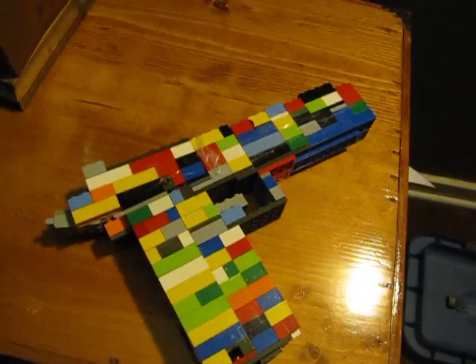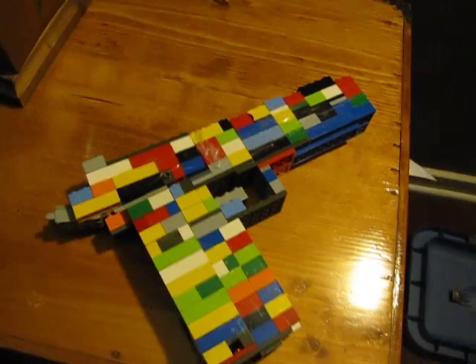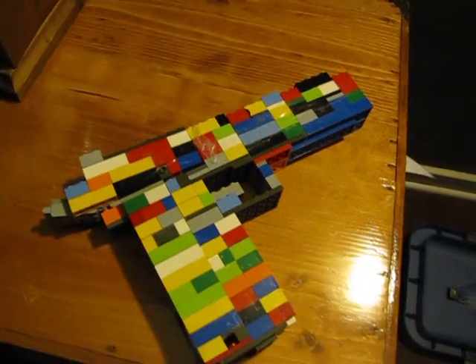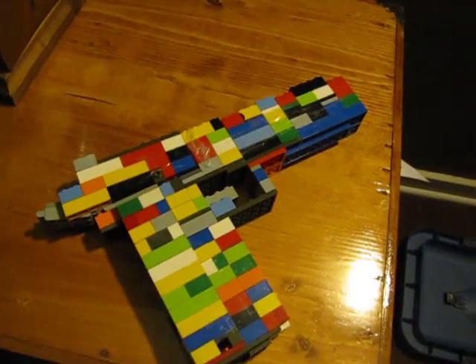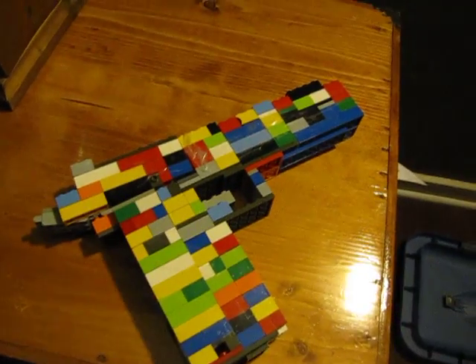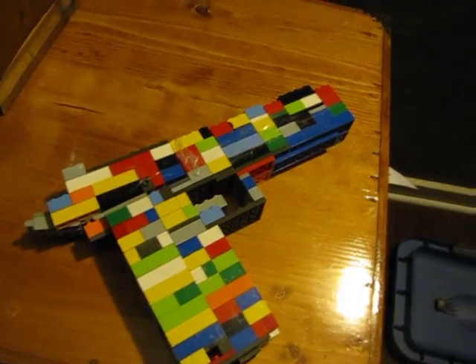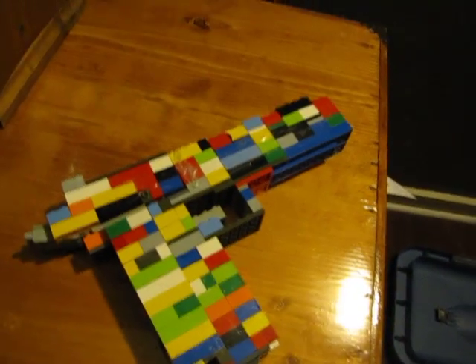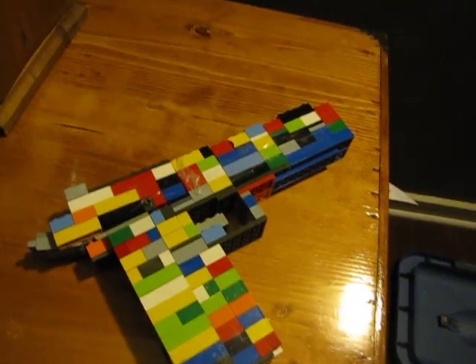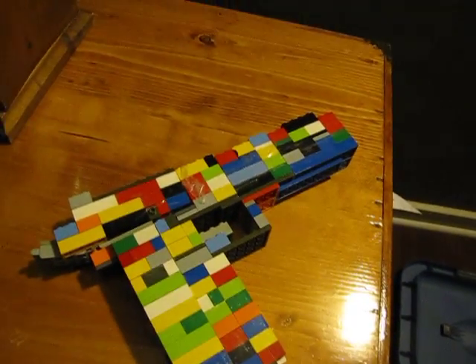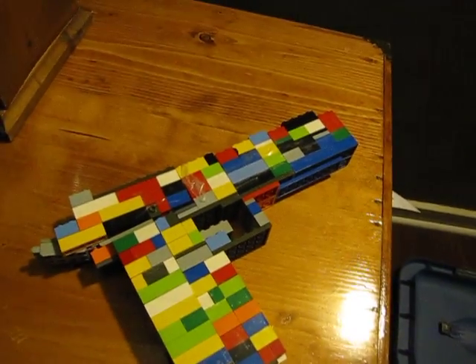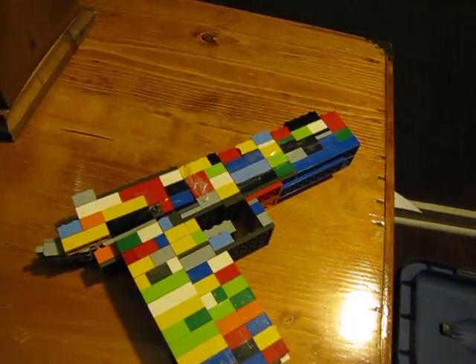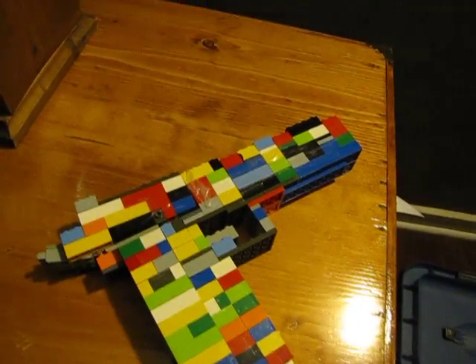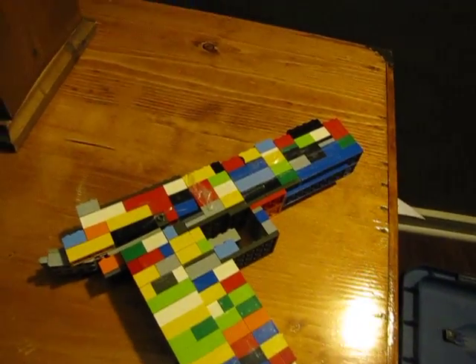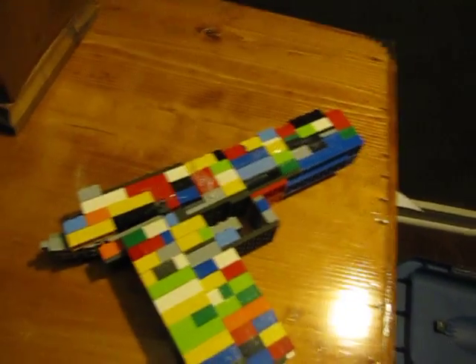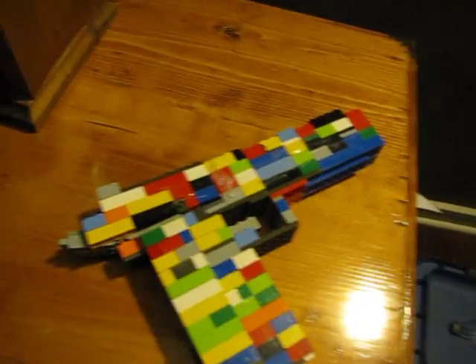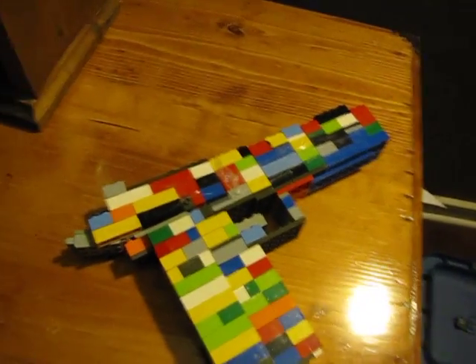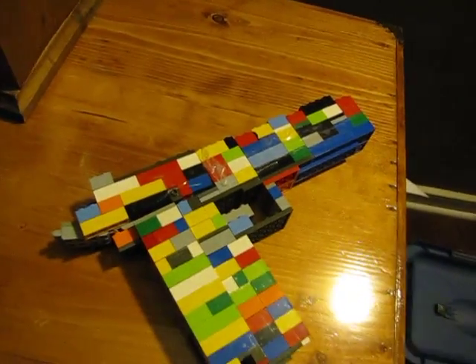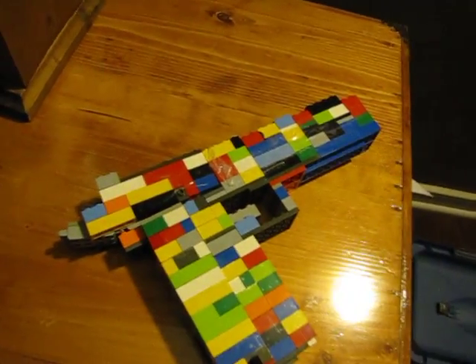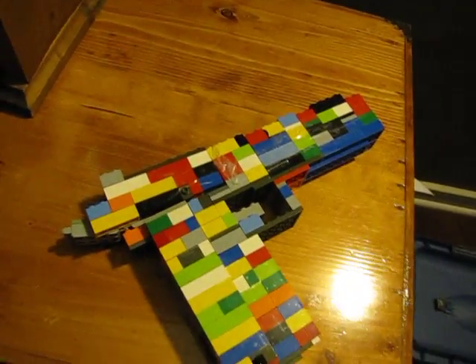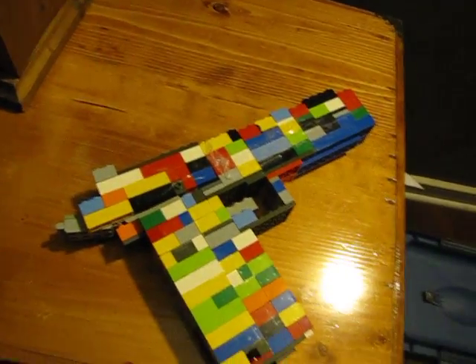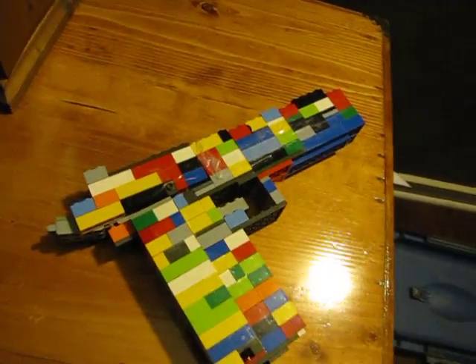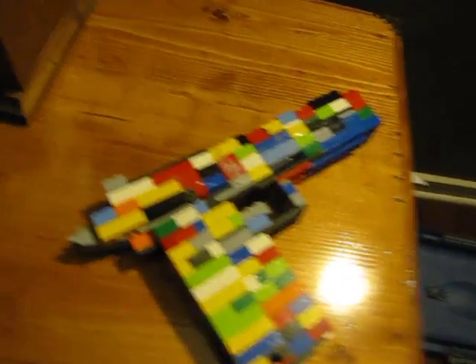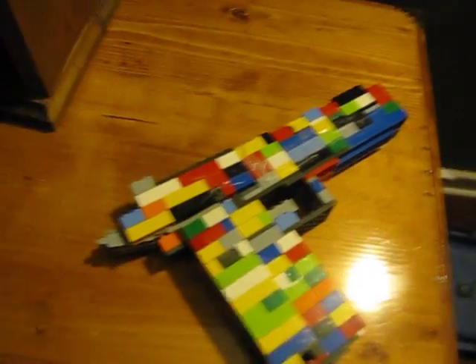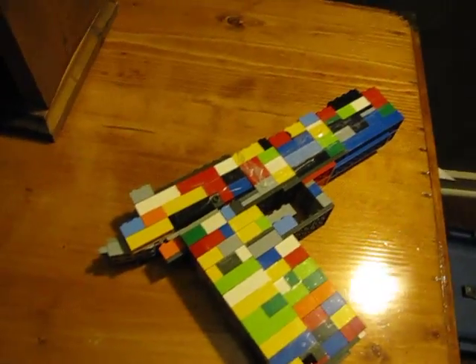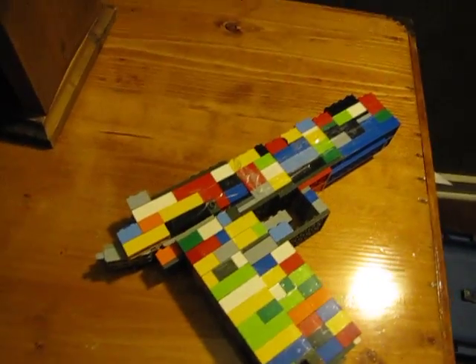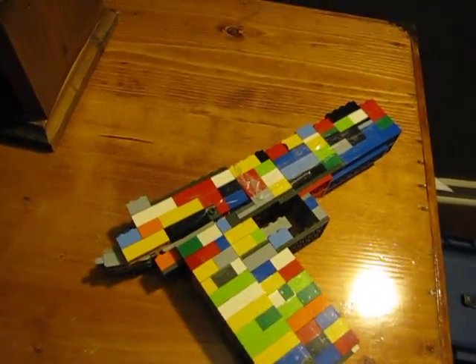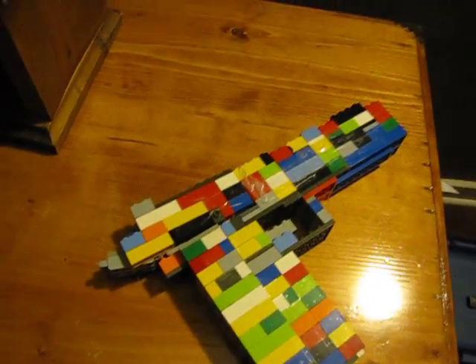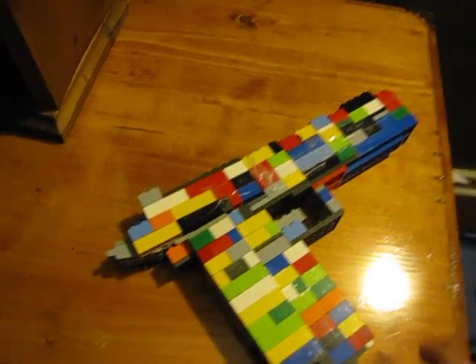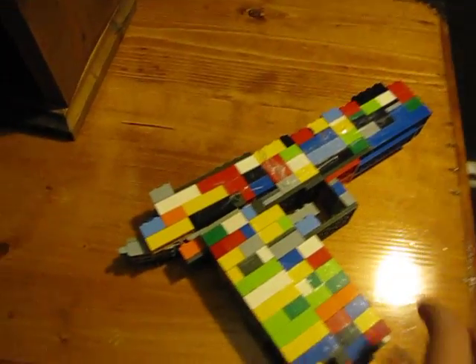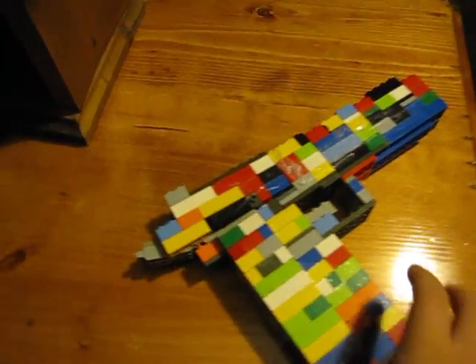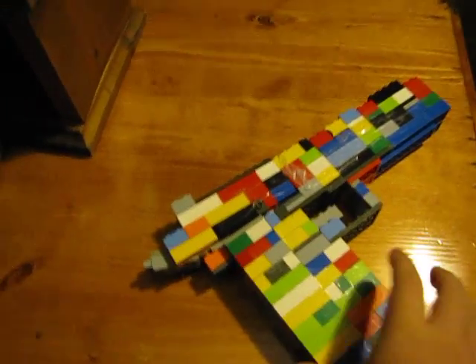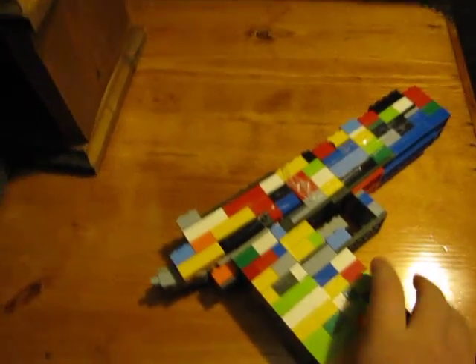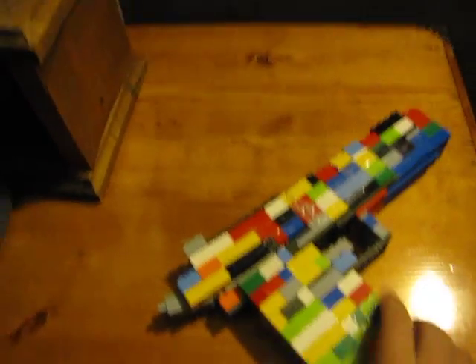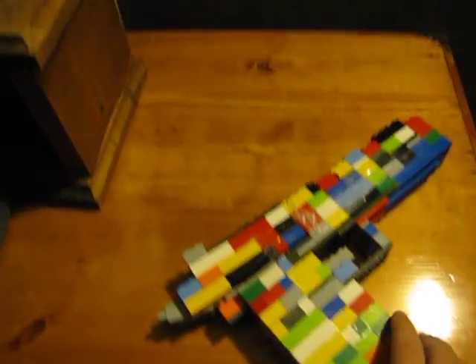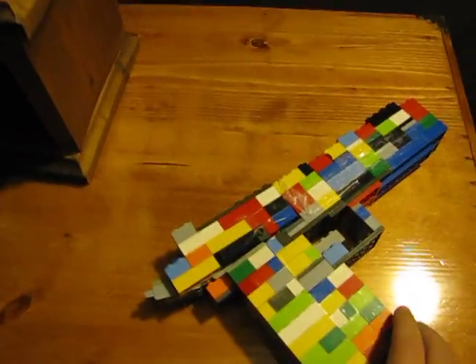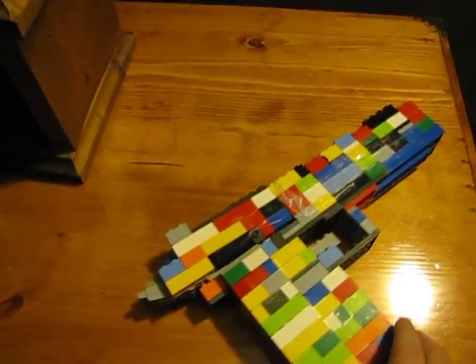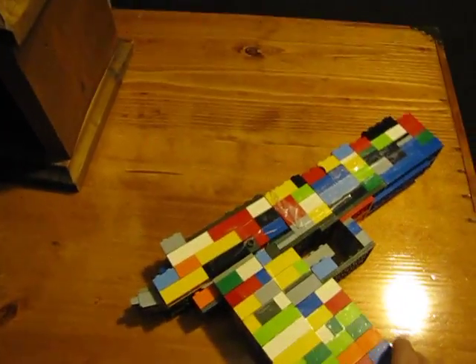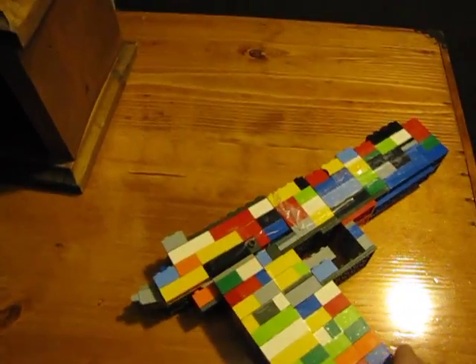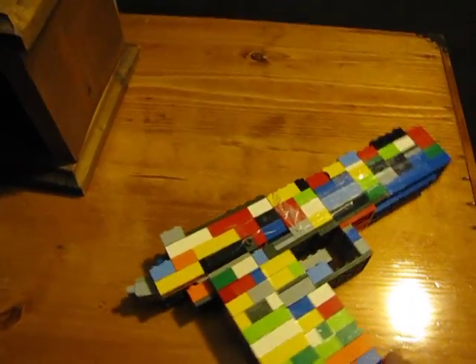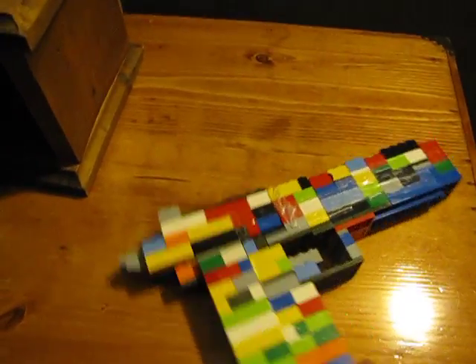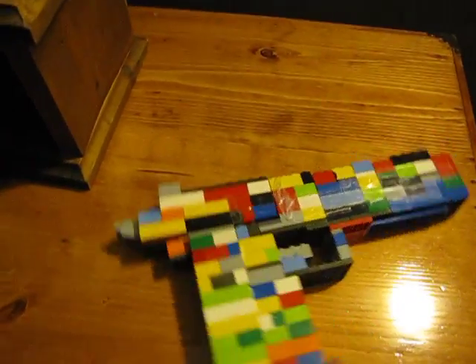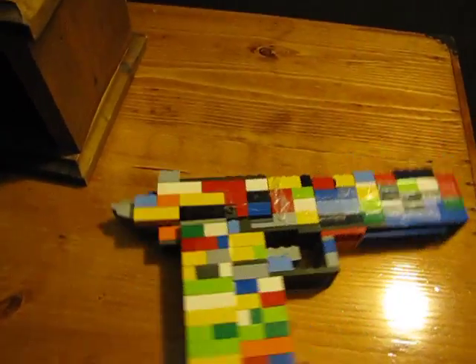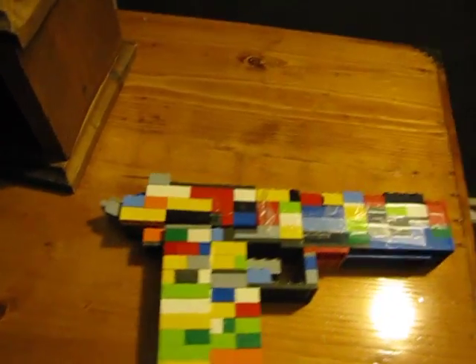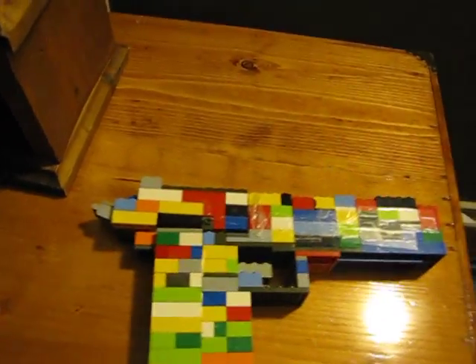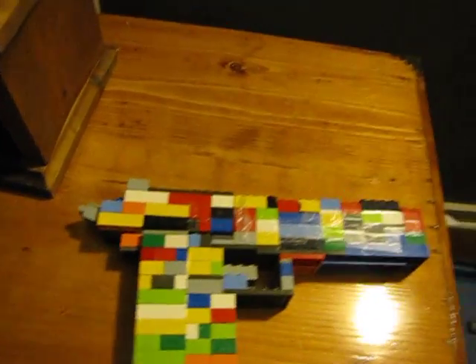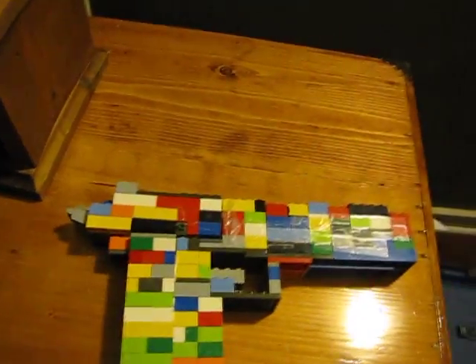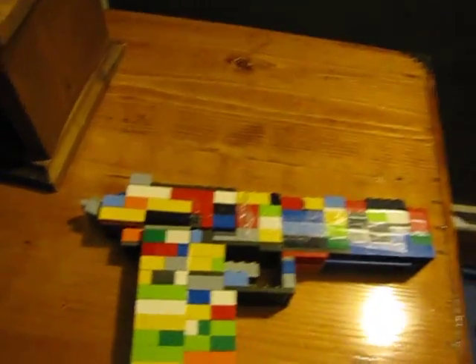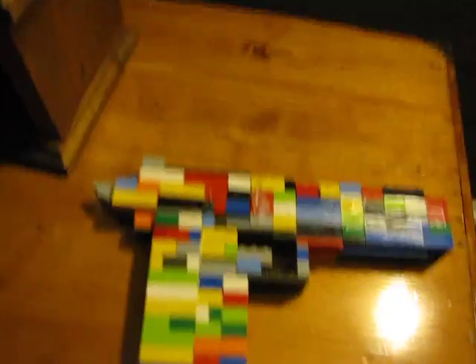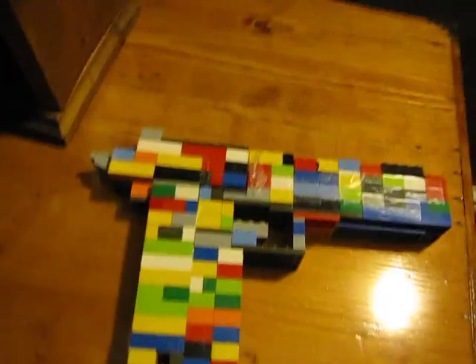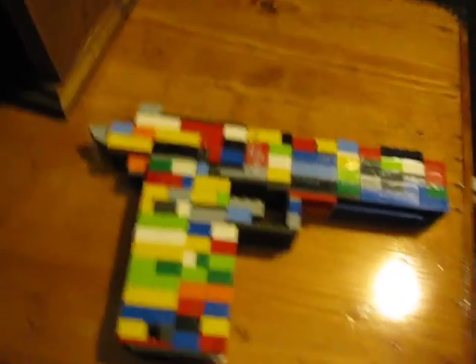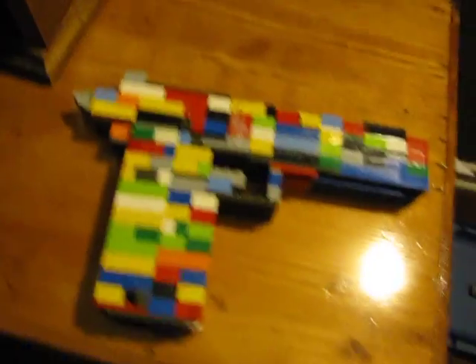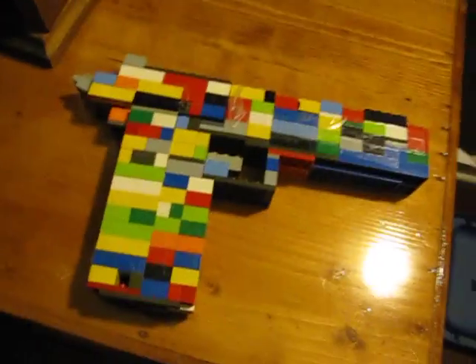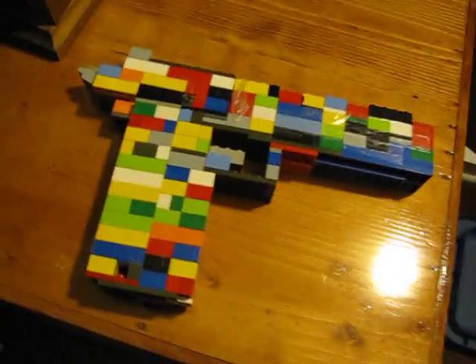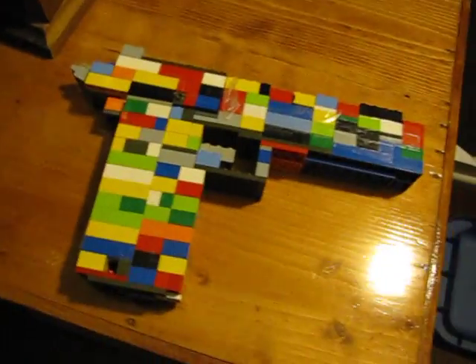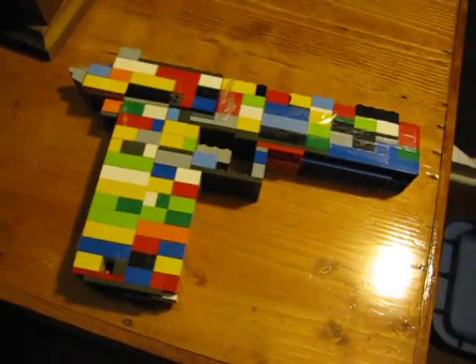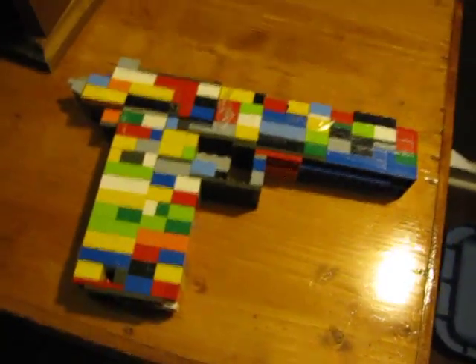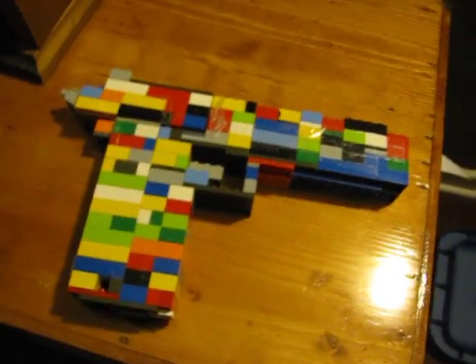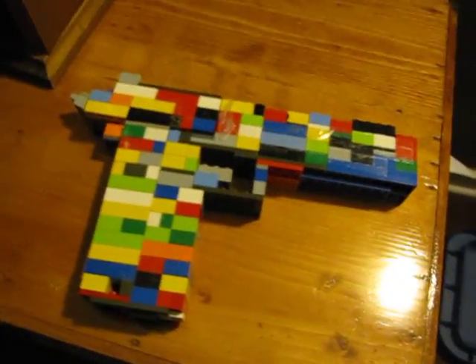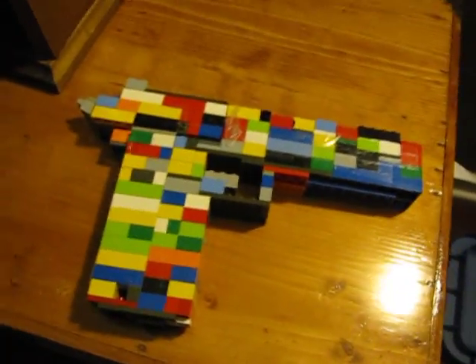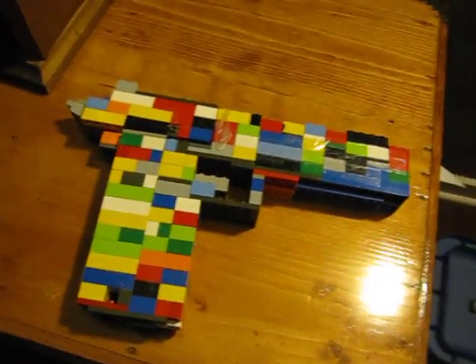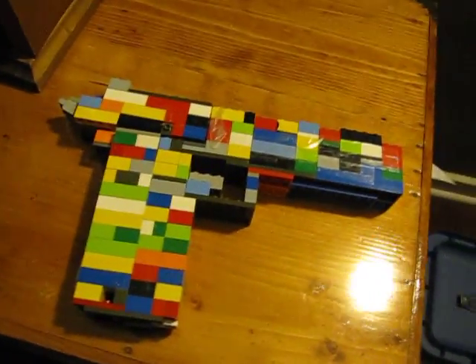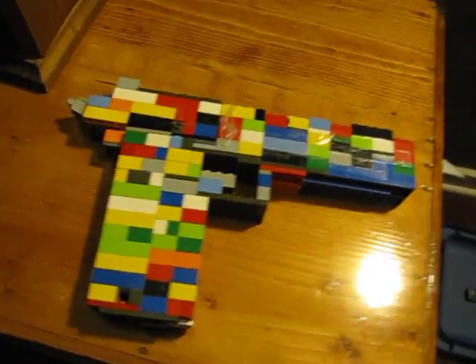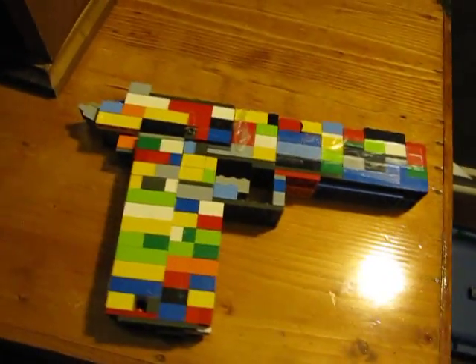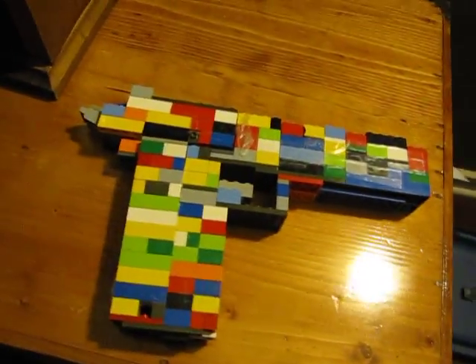Hello YouTube, MDCTuck2000 here, and I've made the Desert Eagle, or Deagle for short.